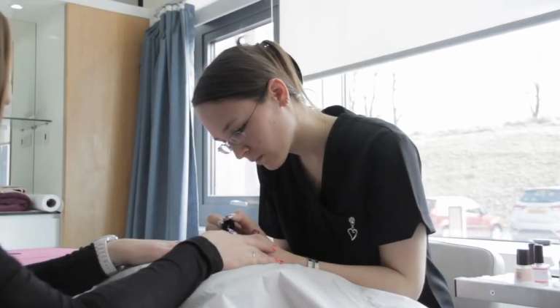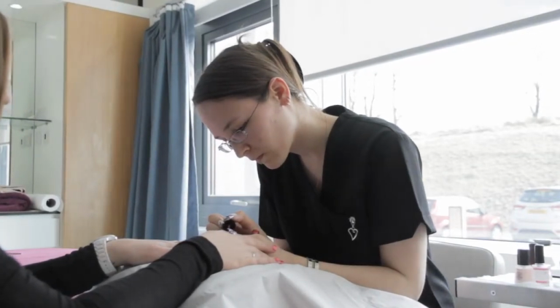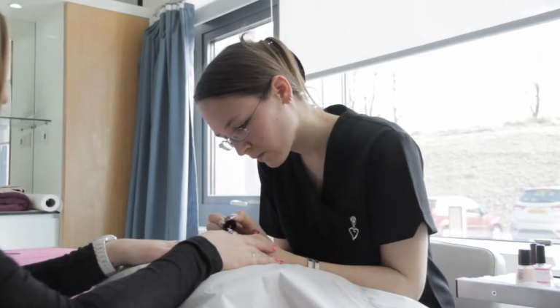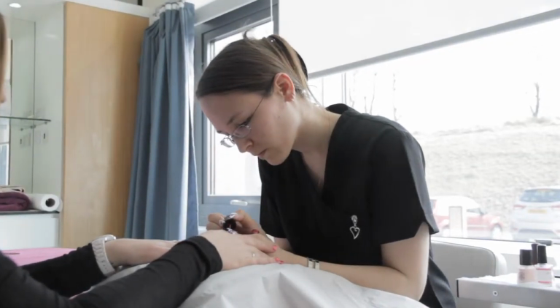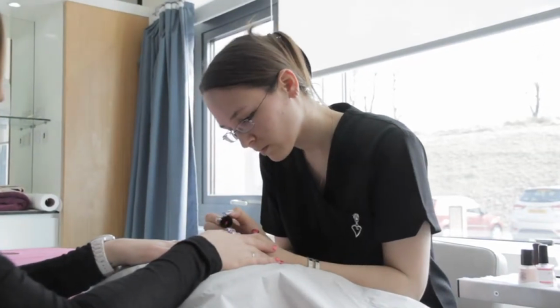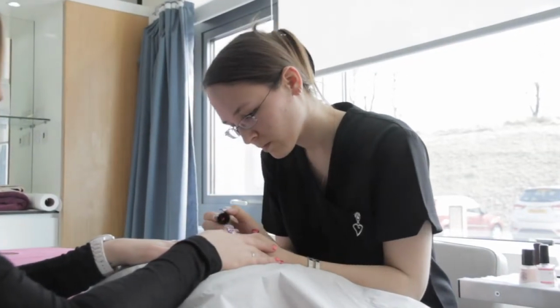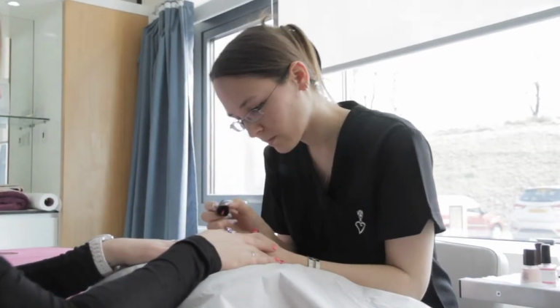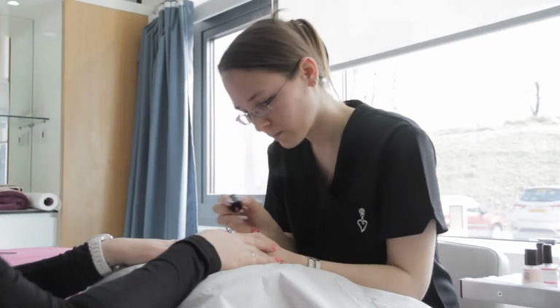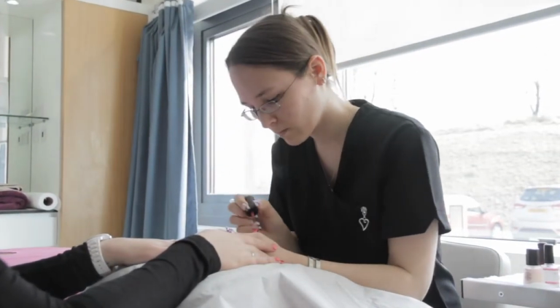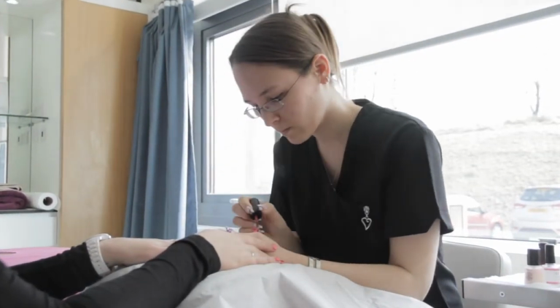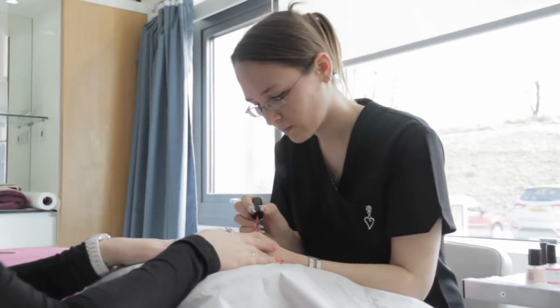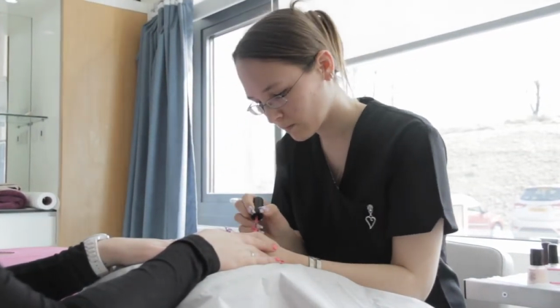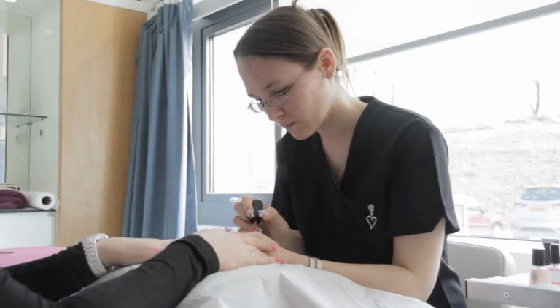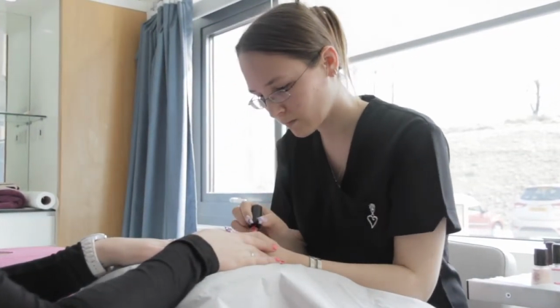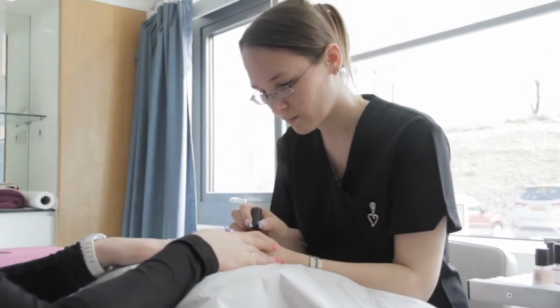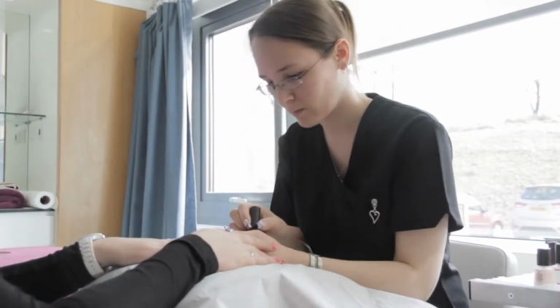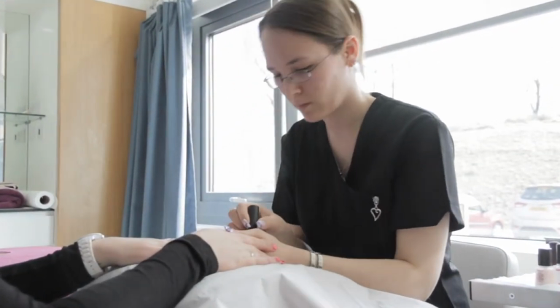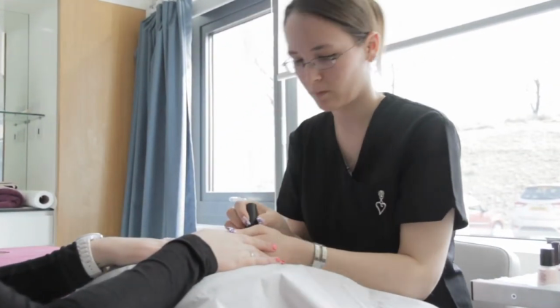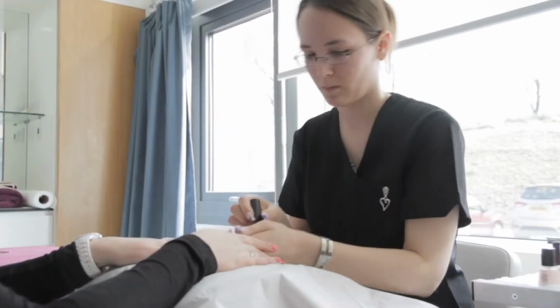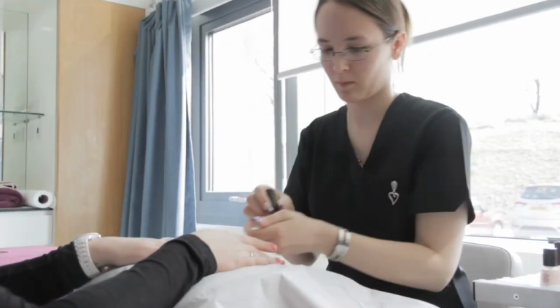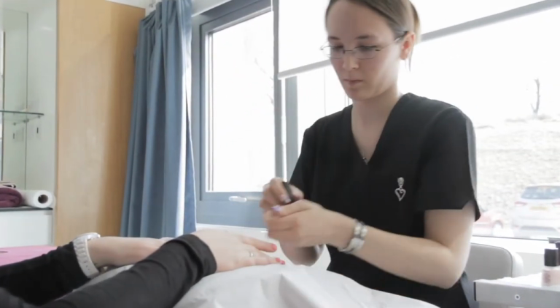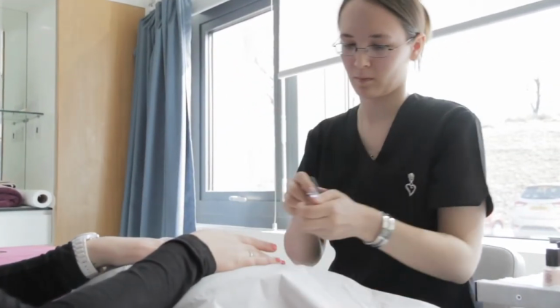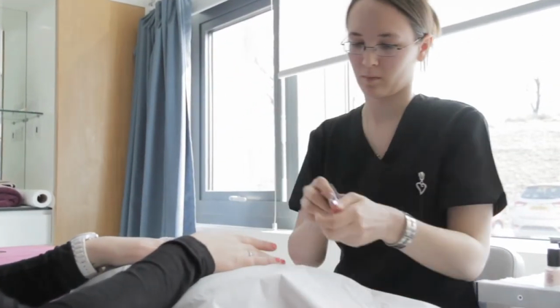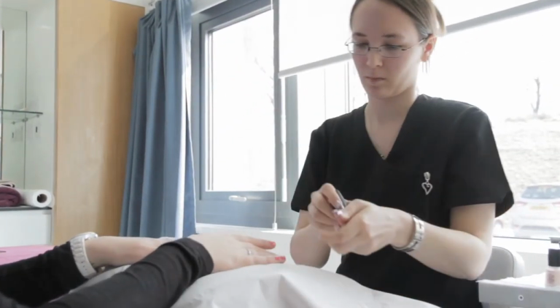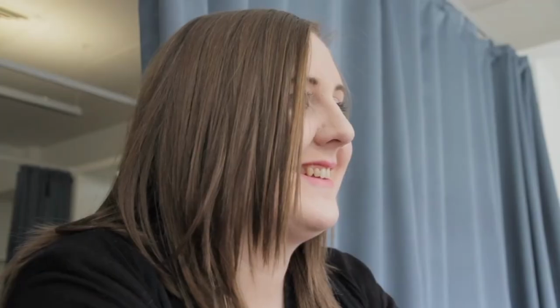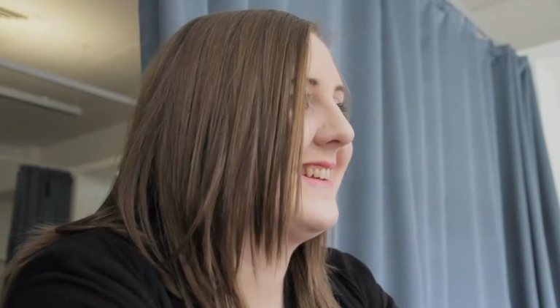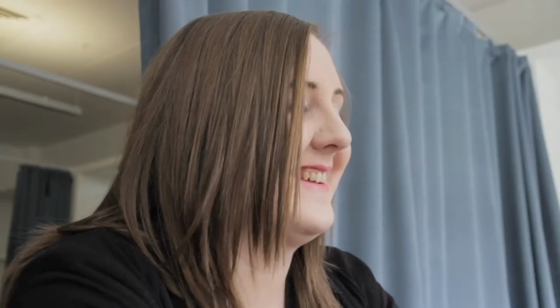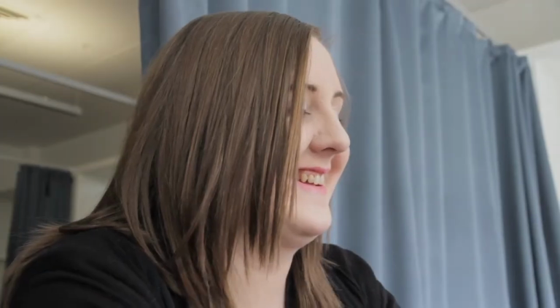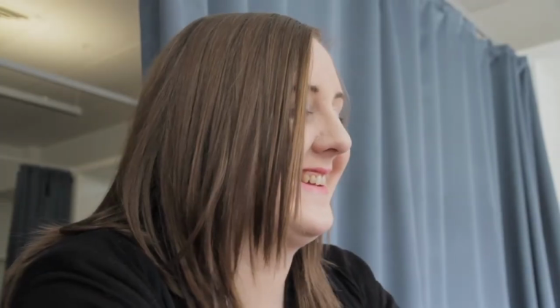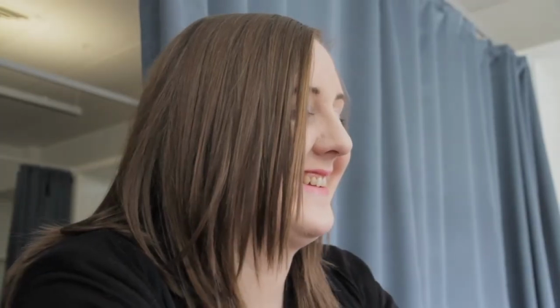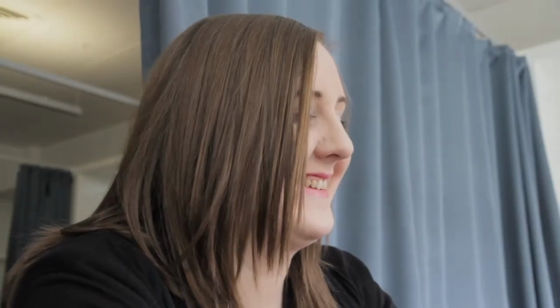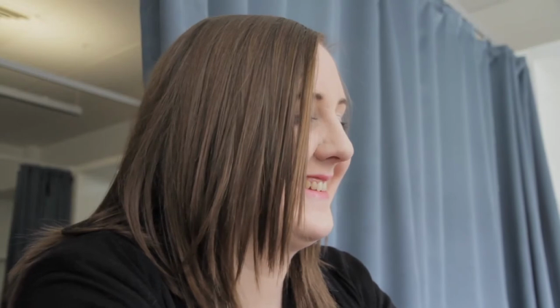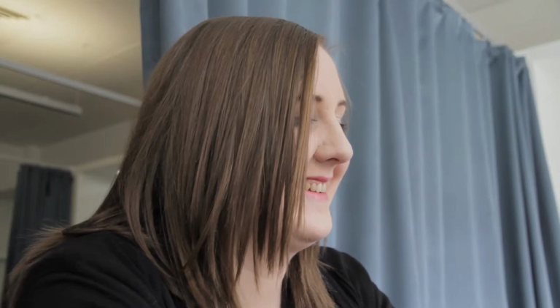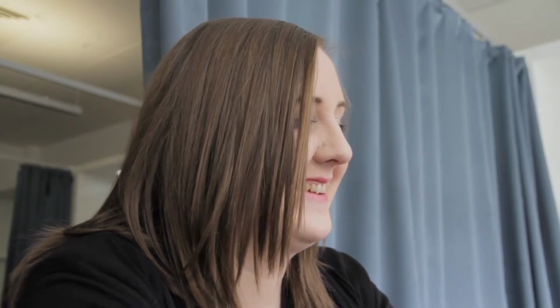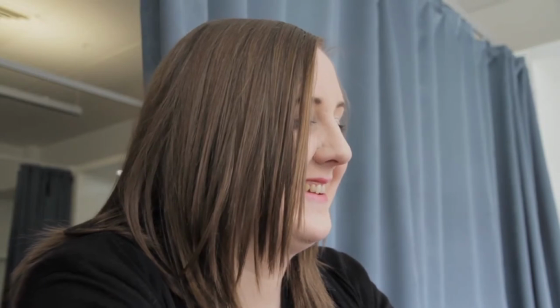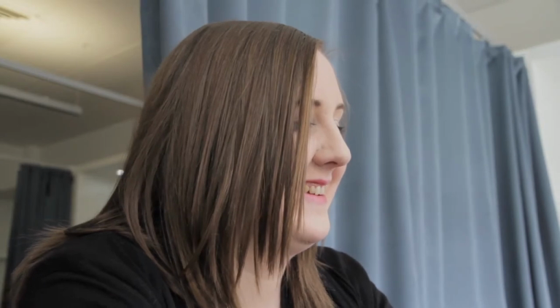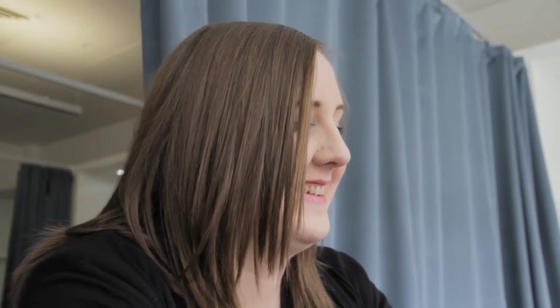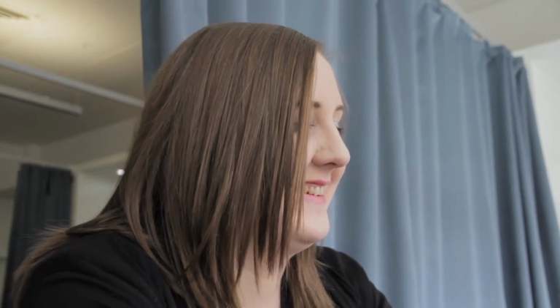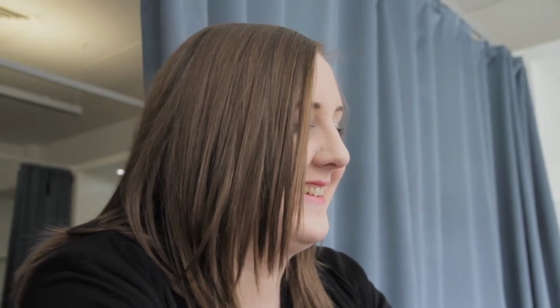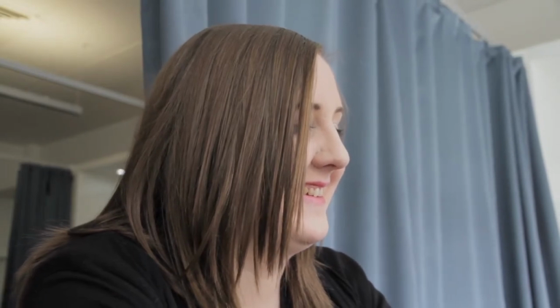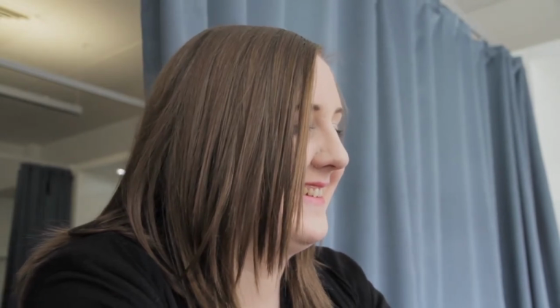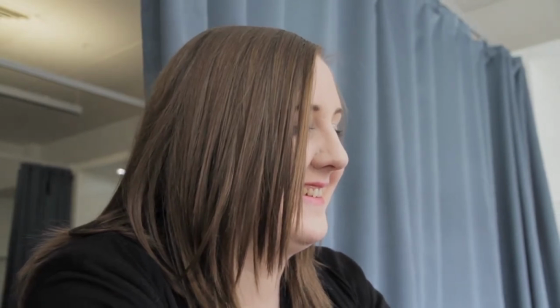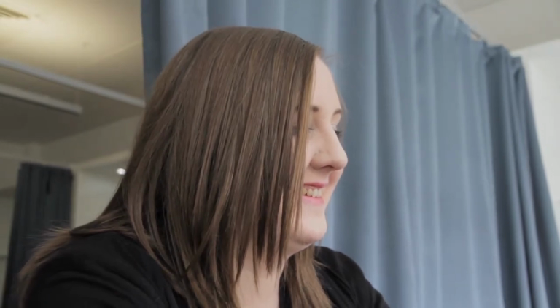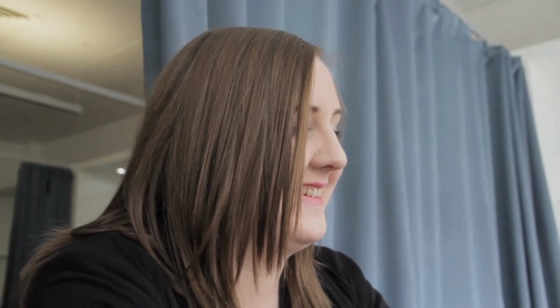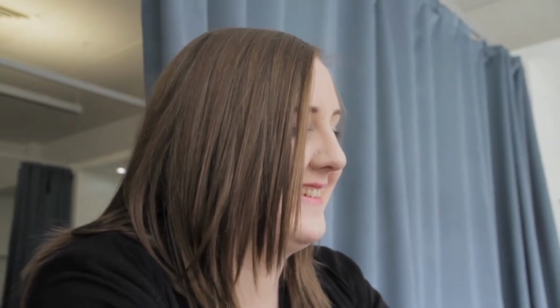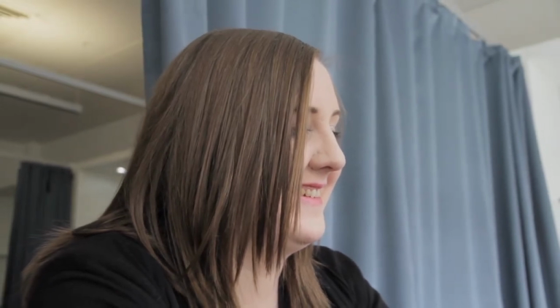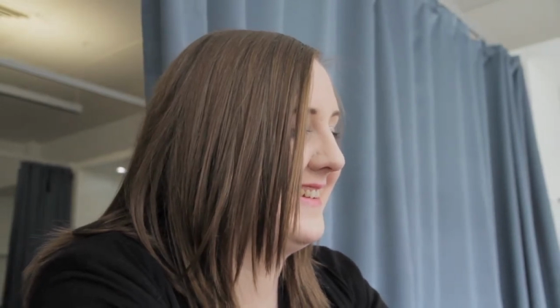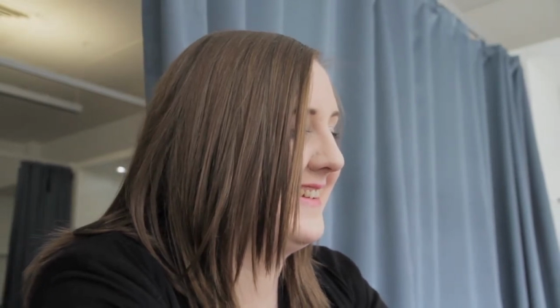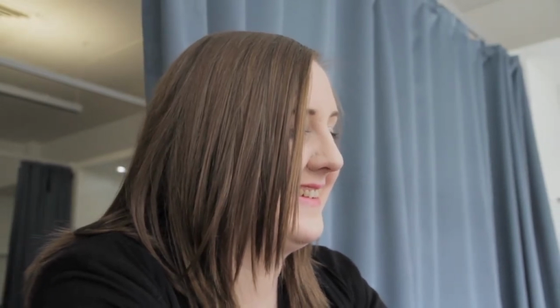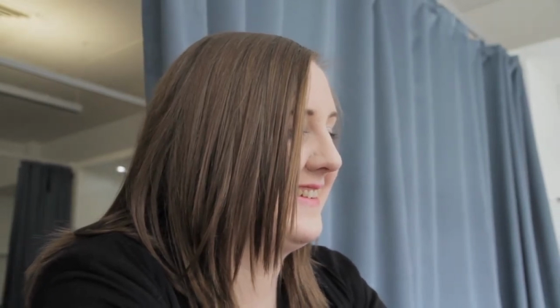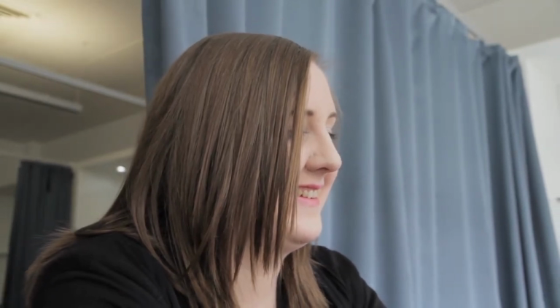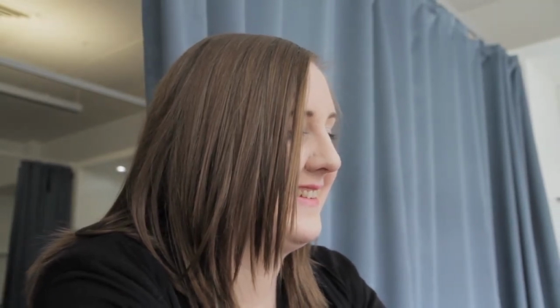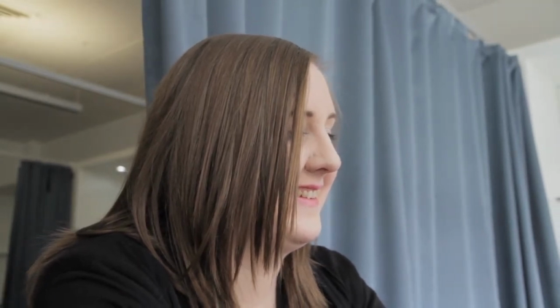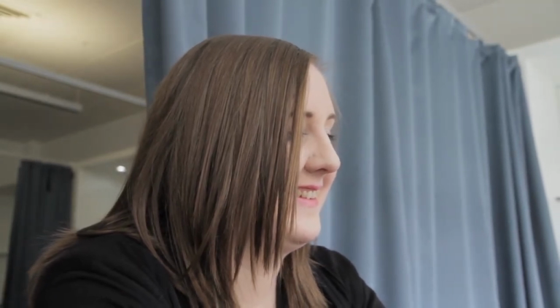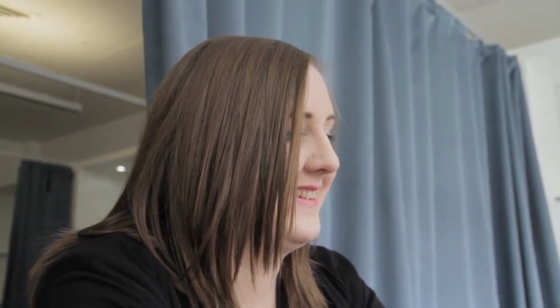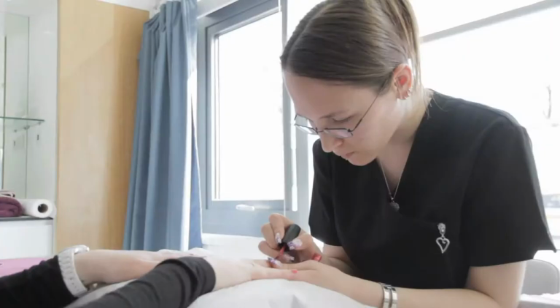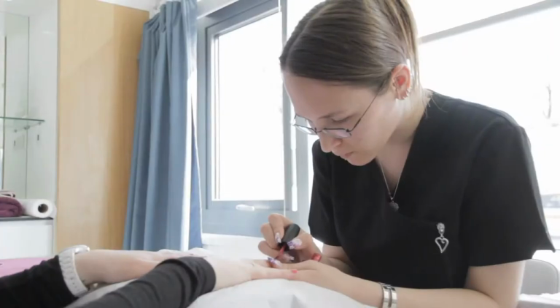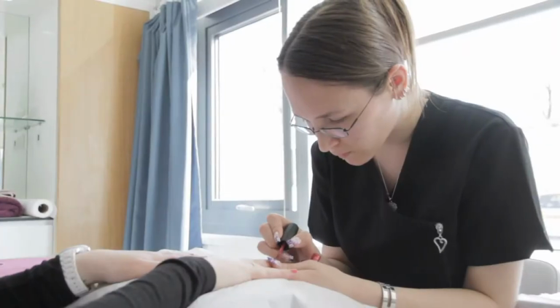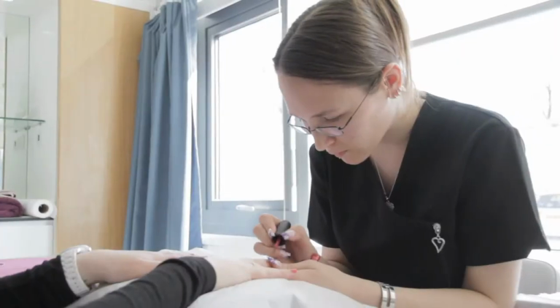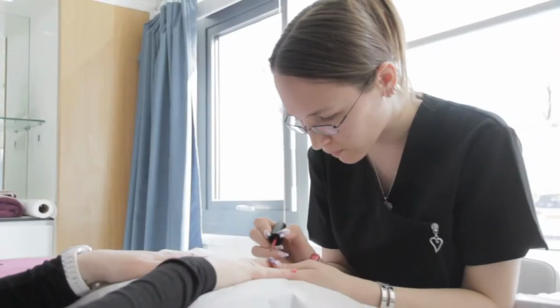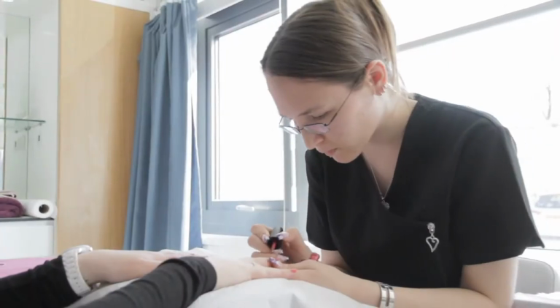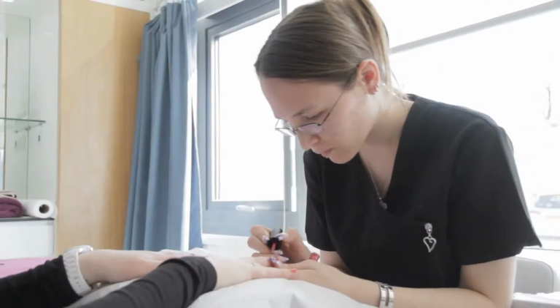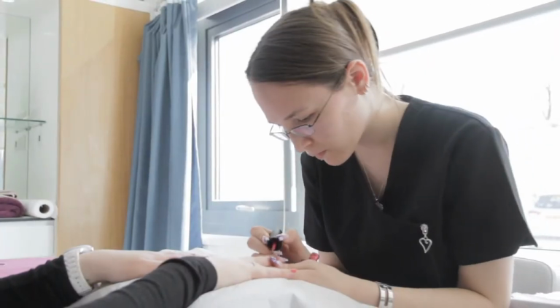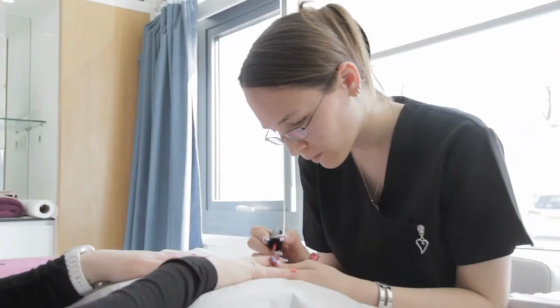Once you've completed the ring finger, you will then apply the second coat of nail polish to the rest of the nails.